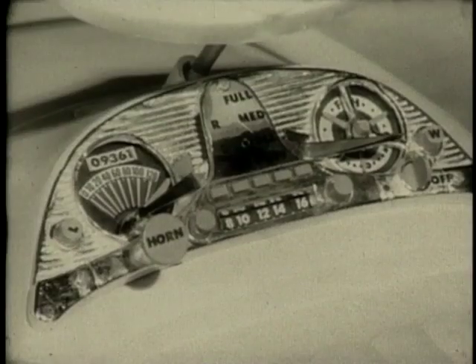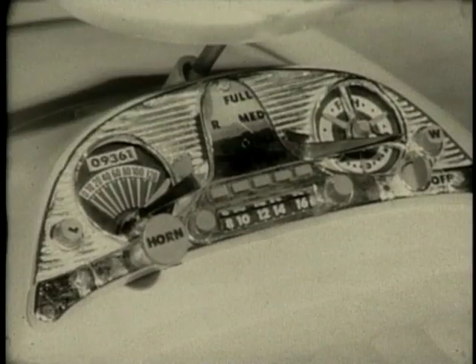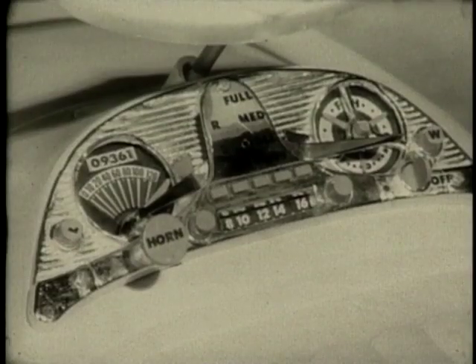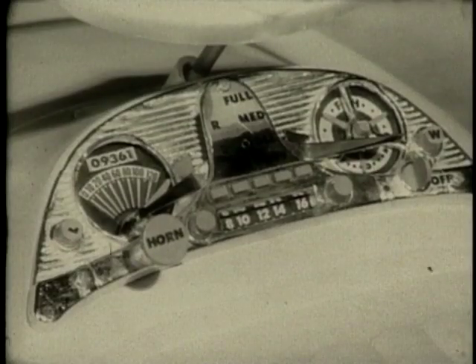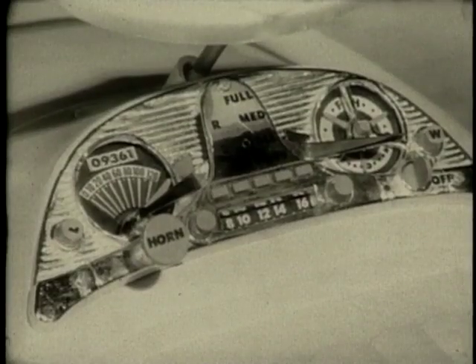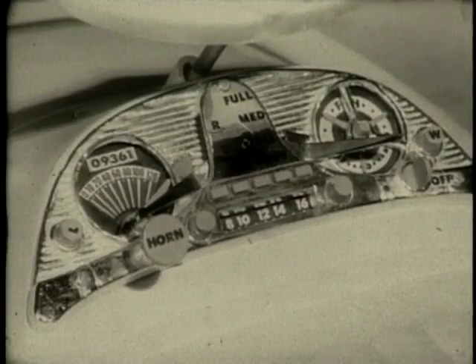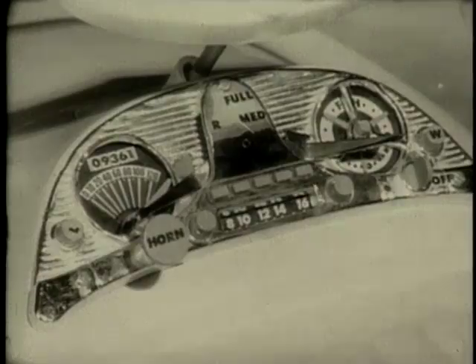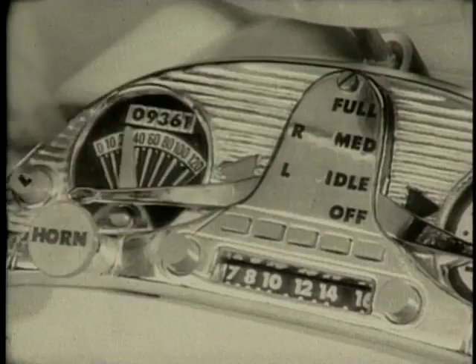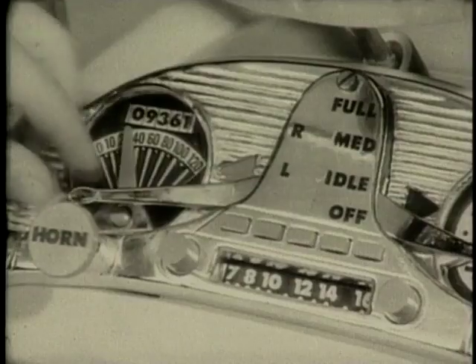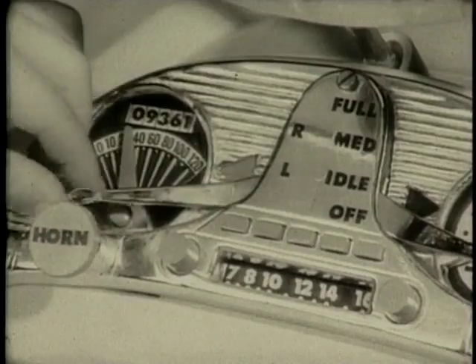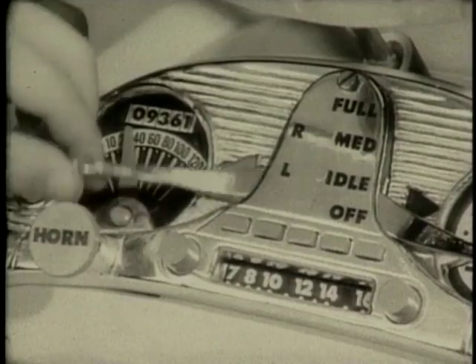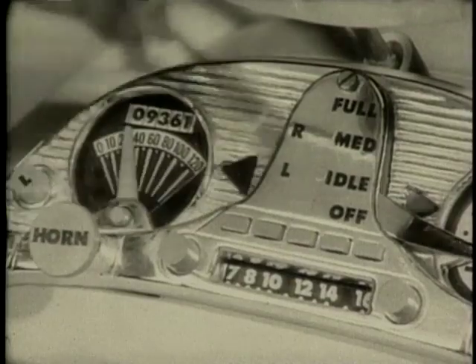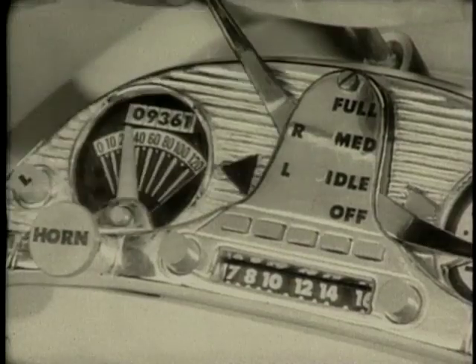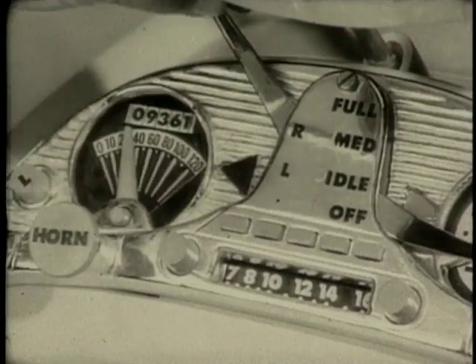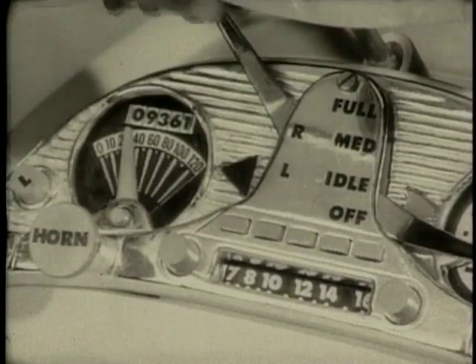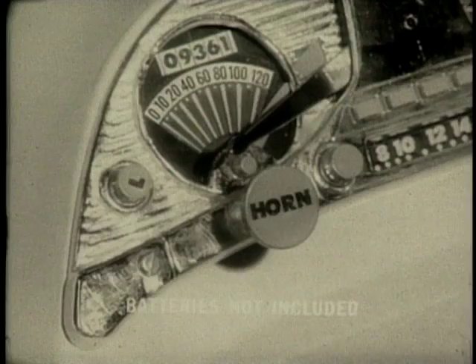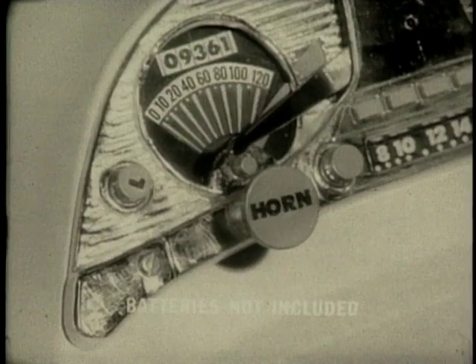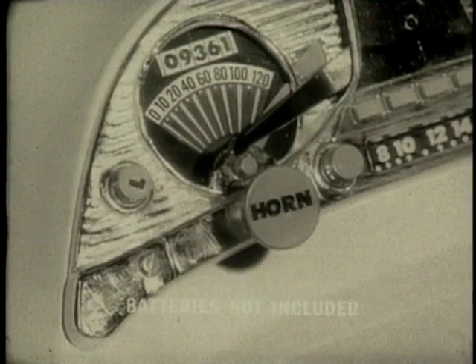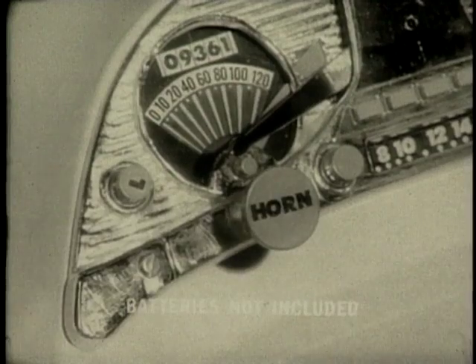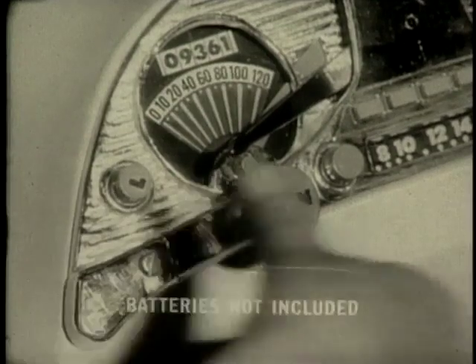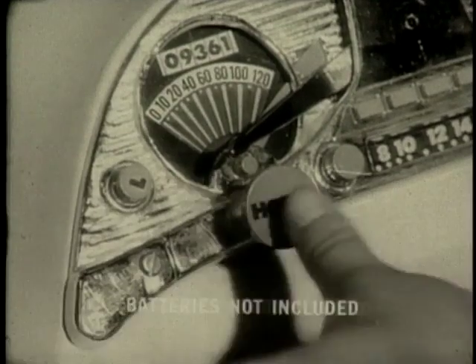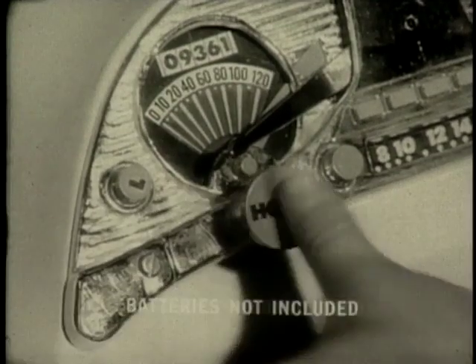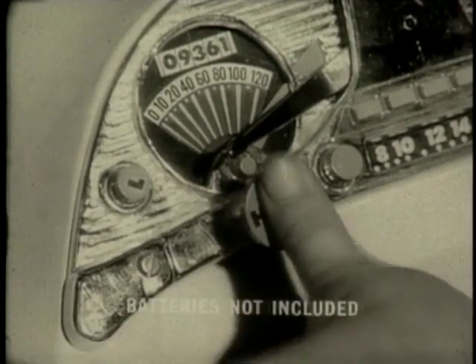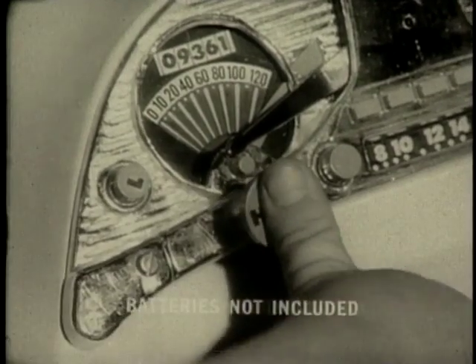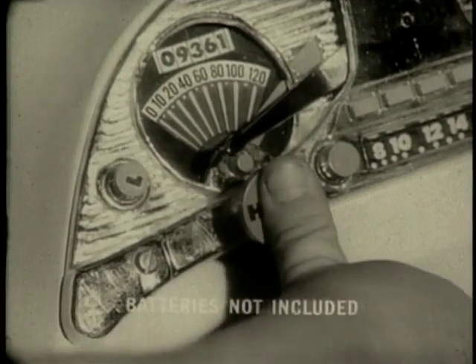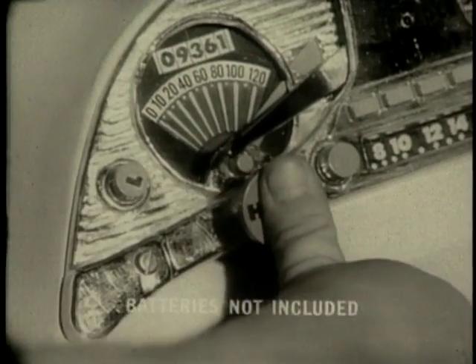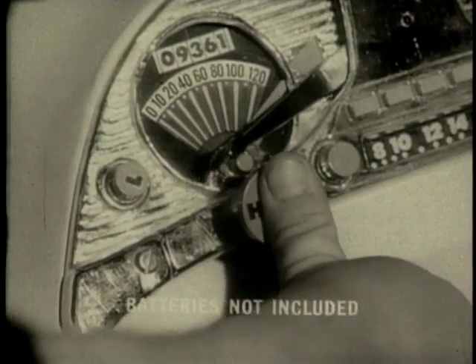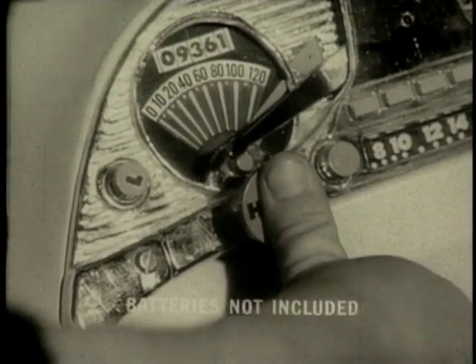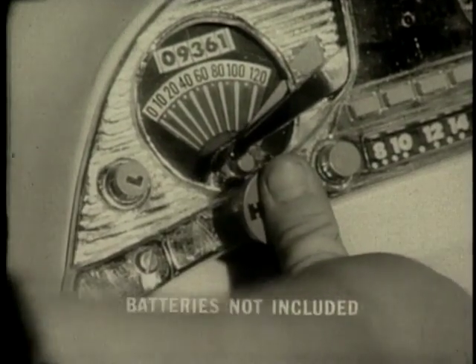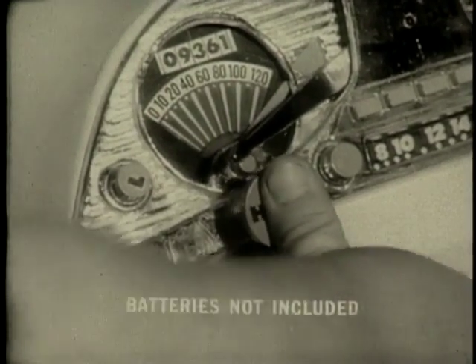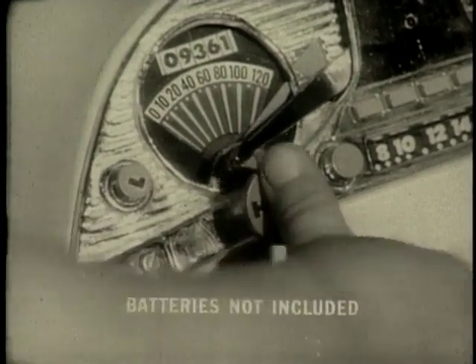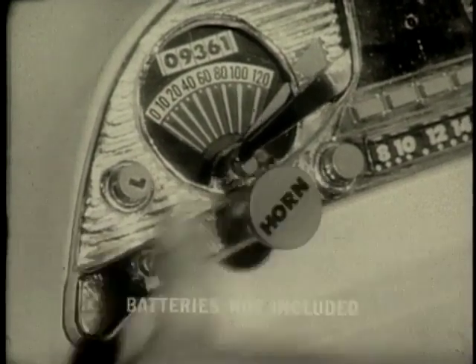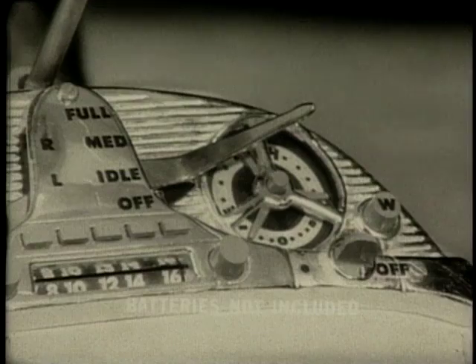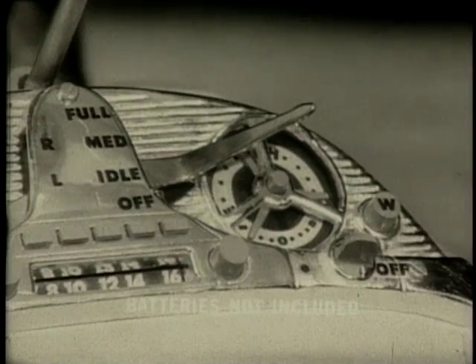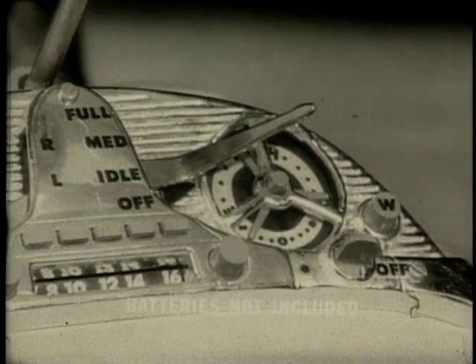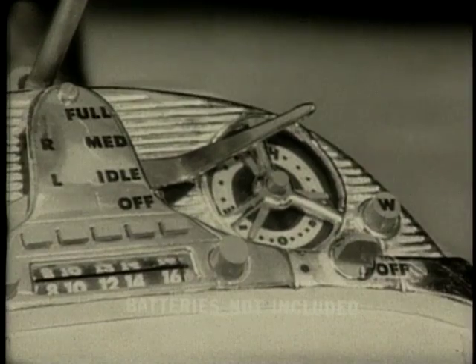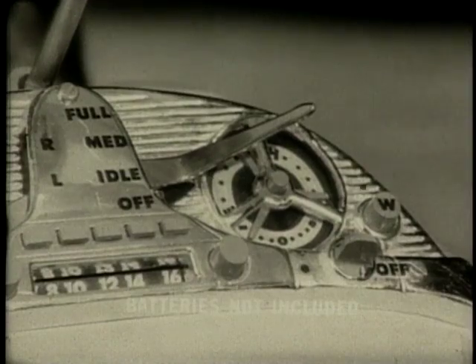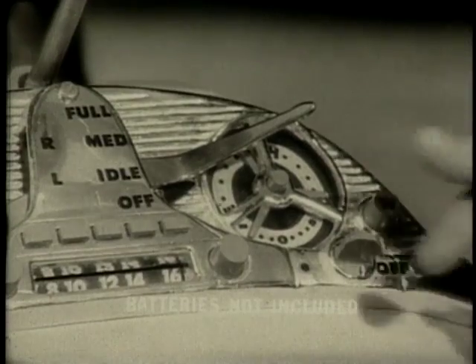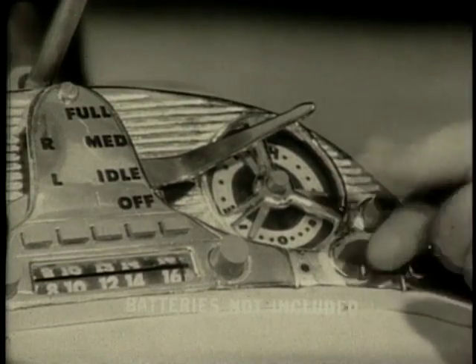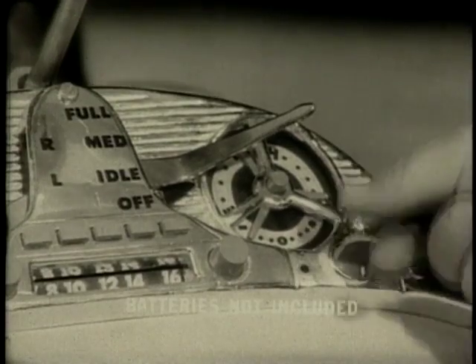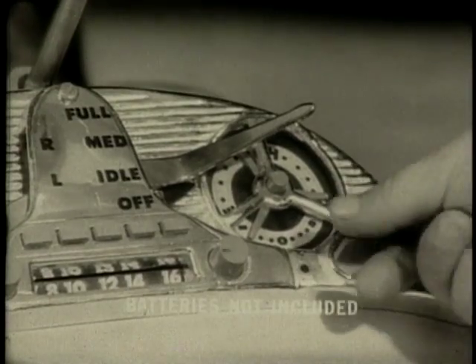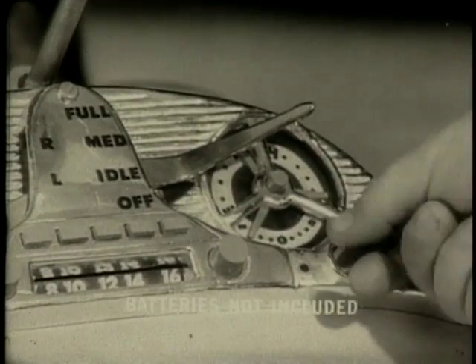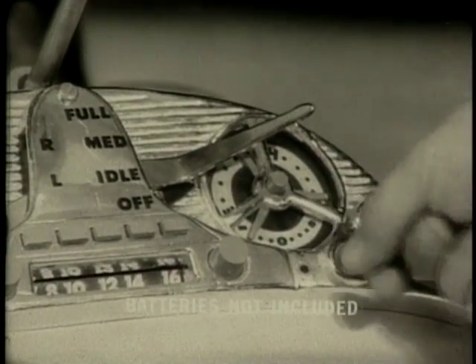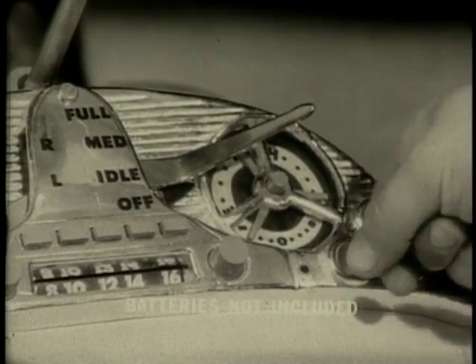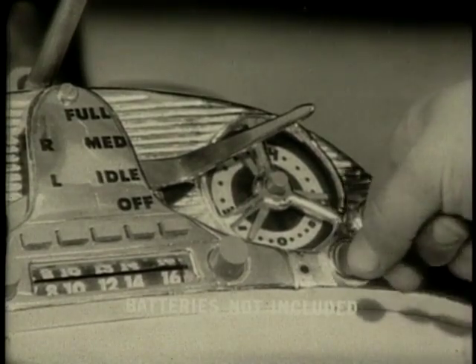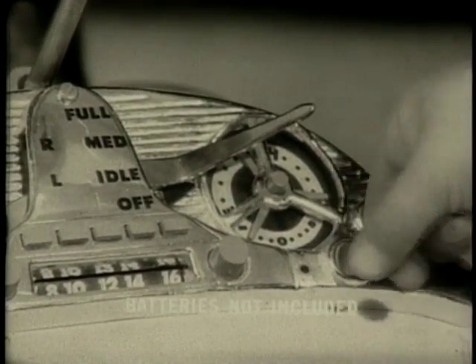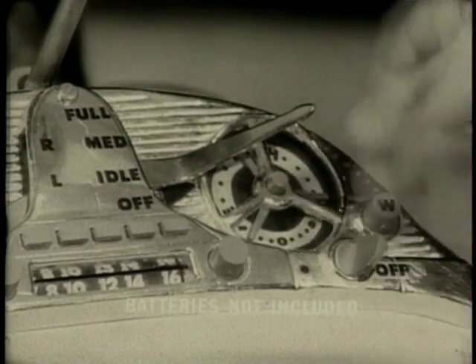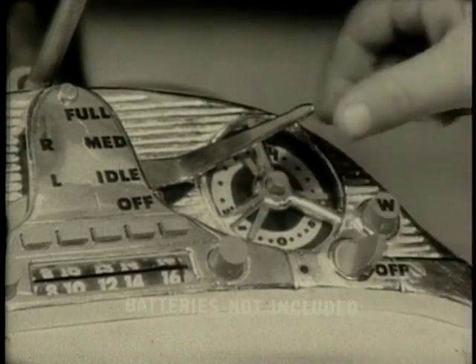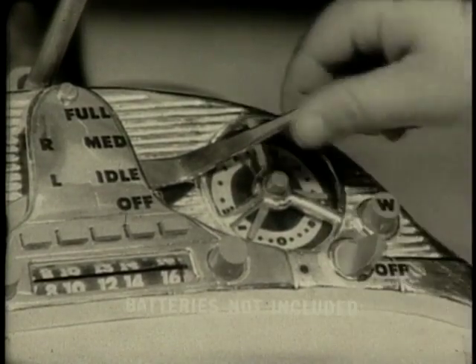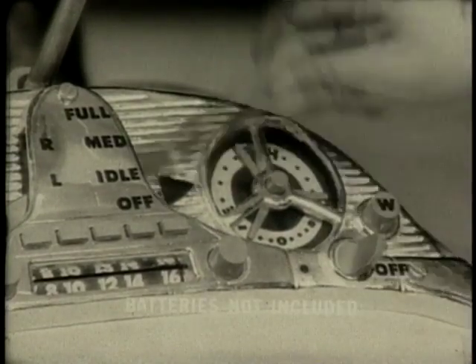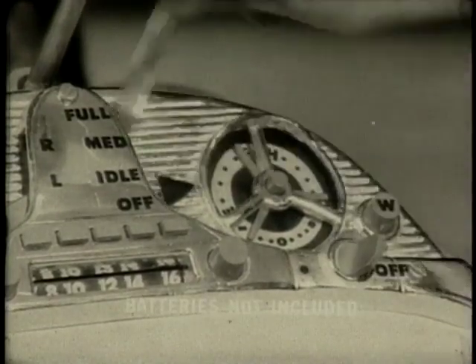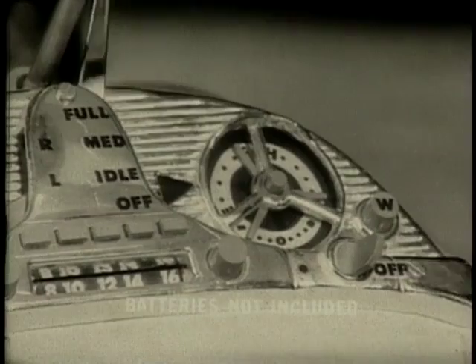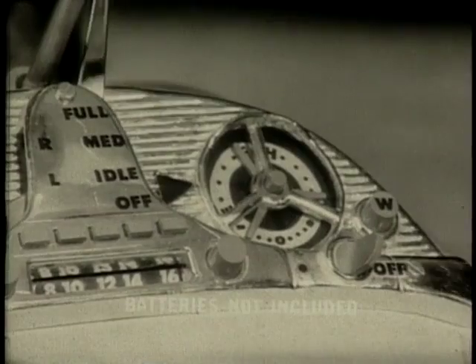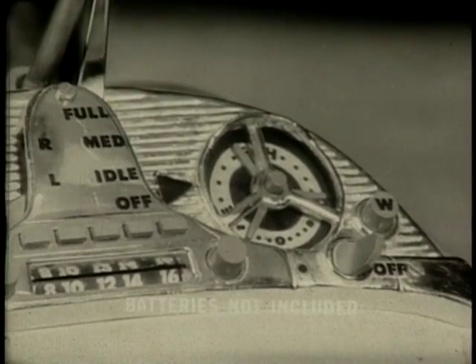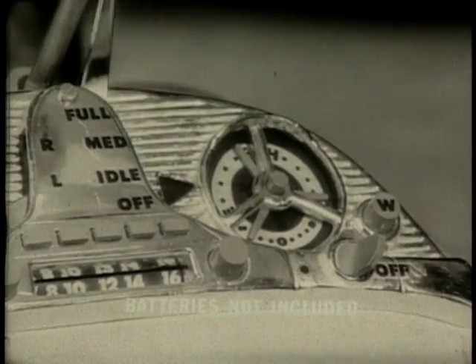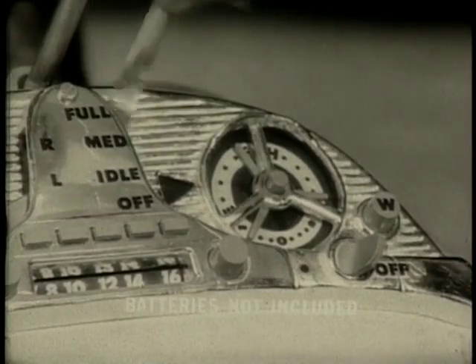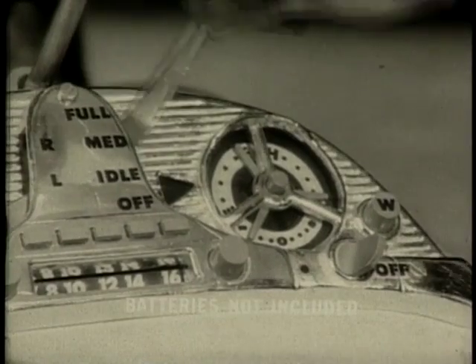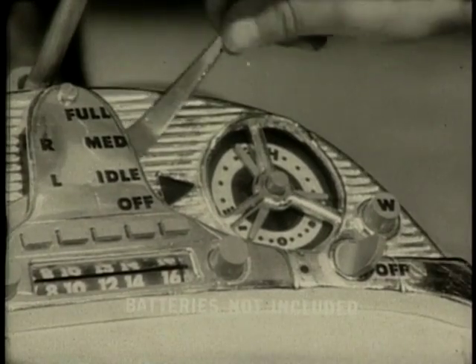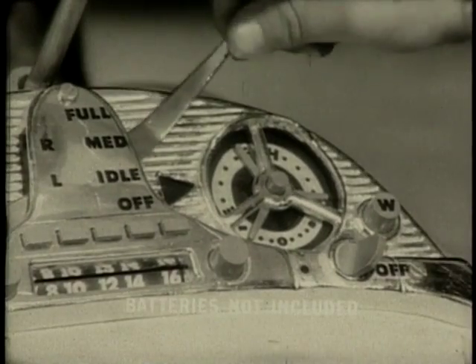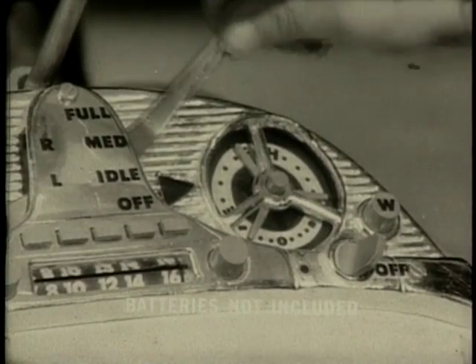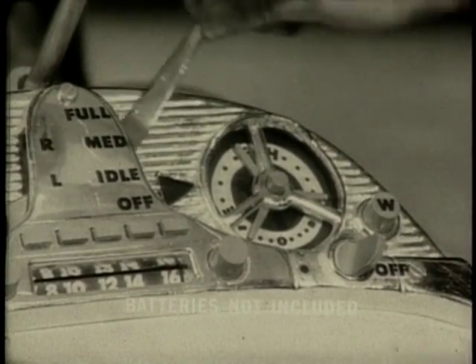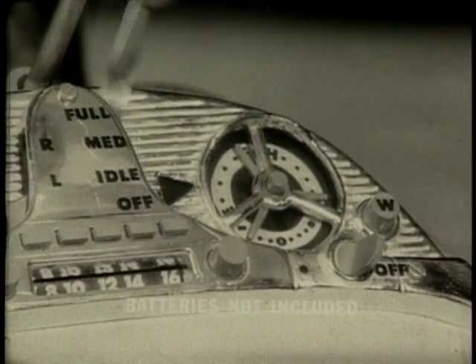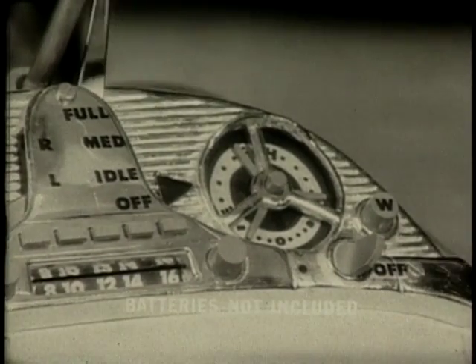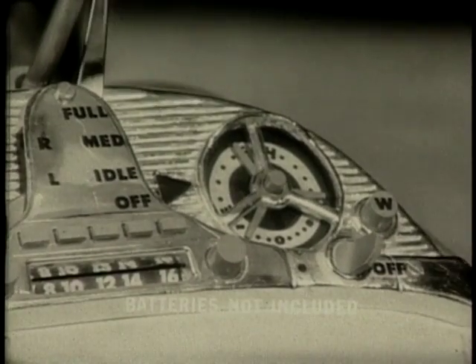Look at that dashboard. Turn signals. Battery-powered horn. Plus a zoom — the sound of power.